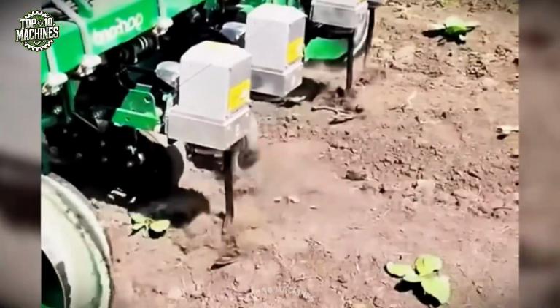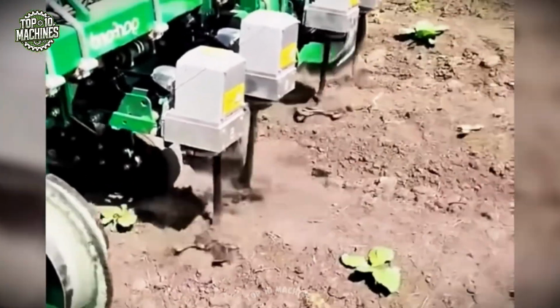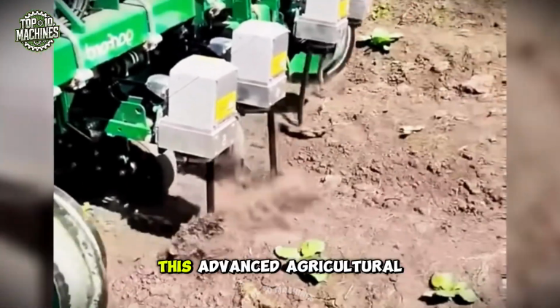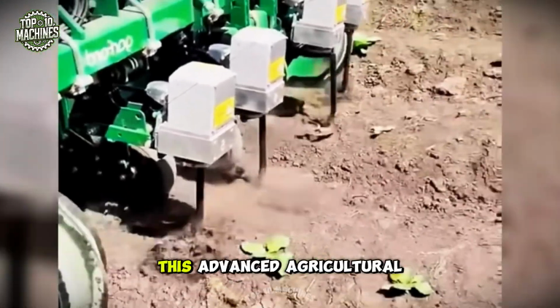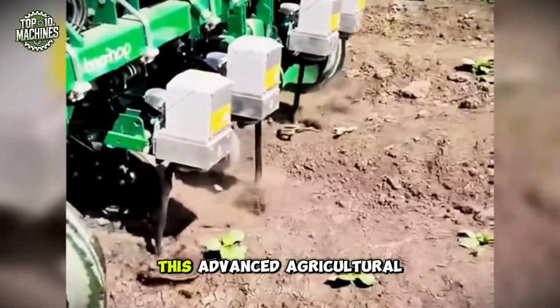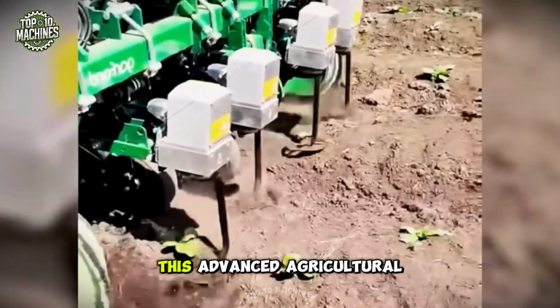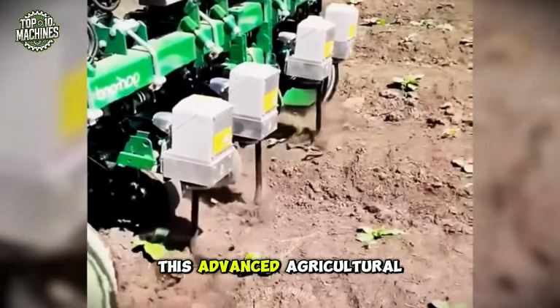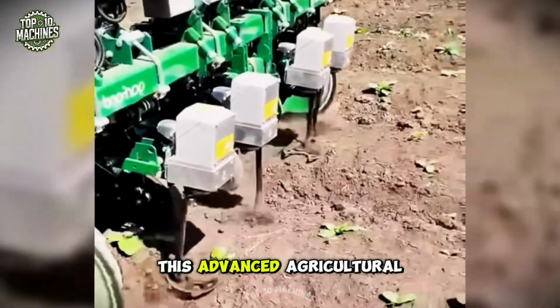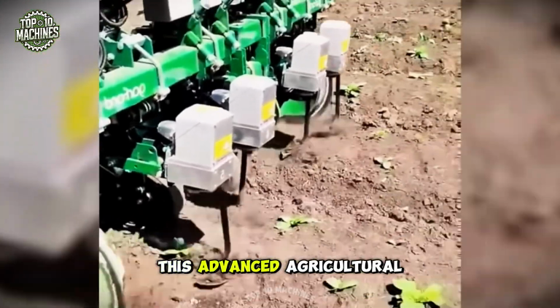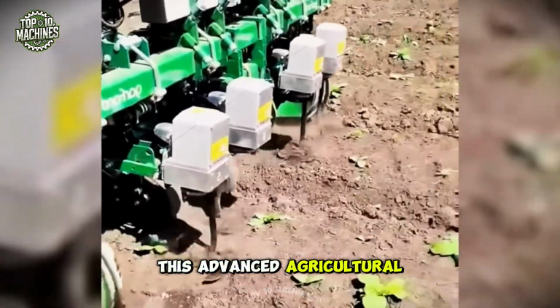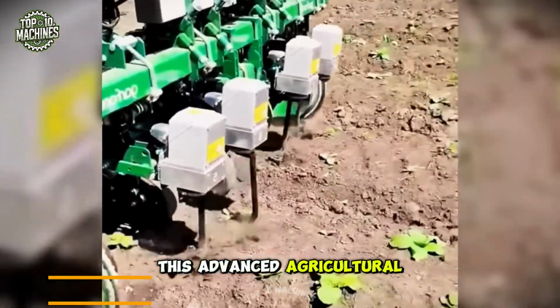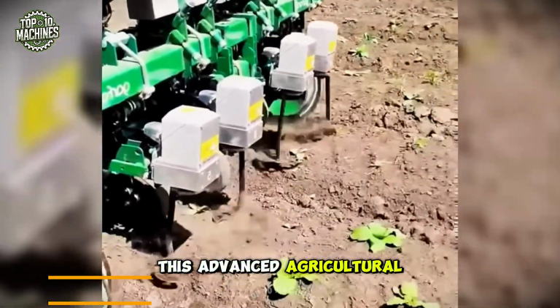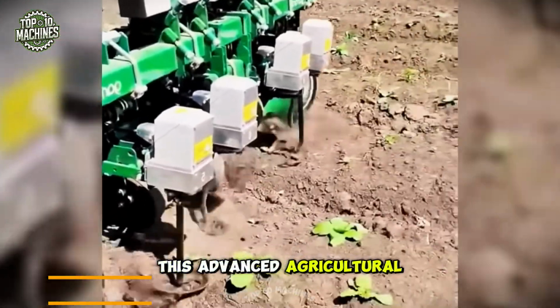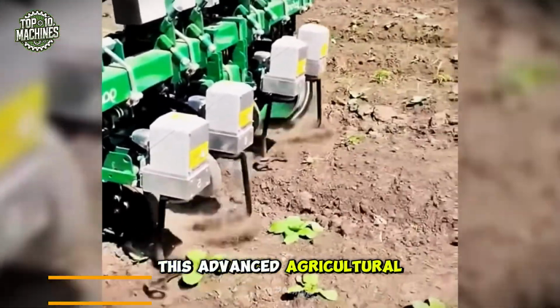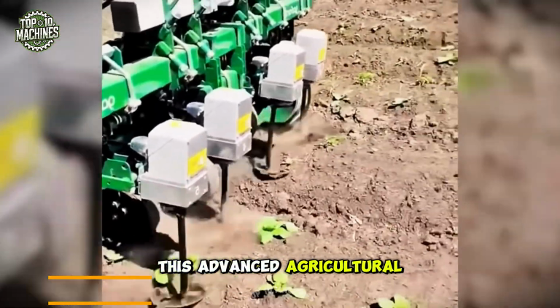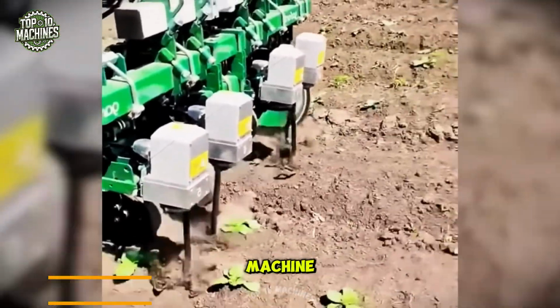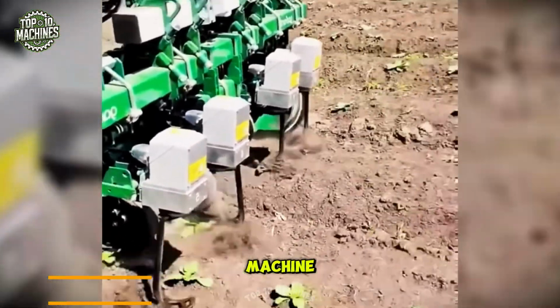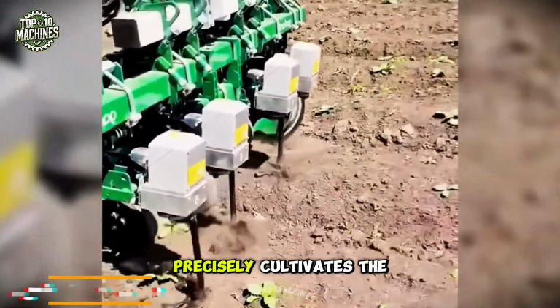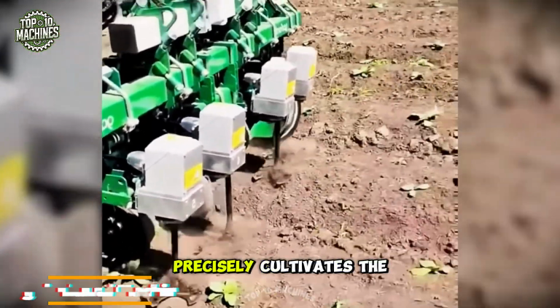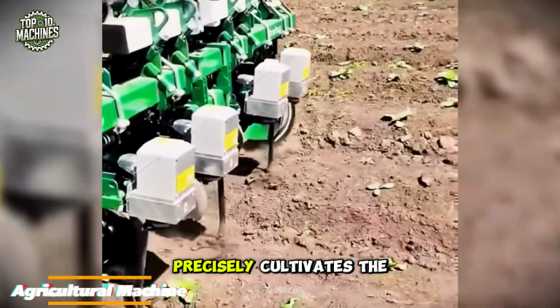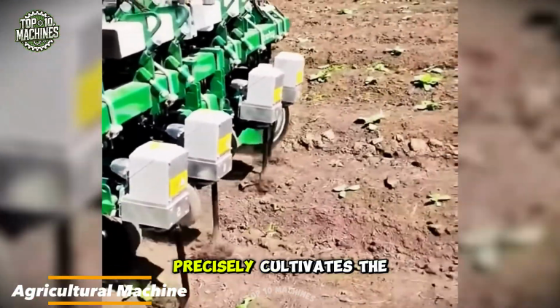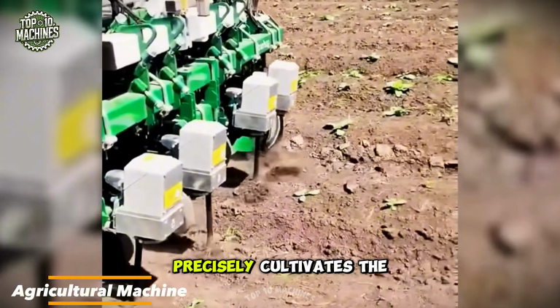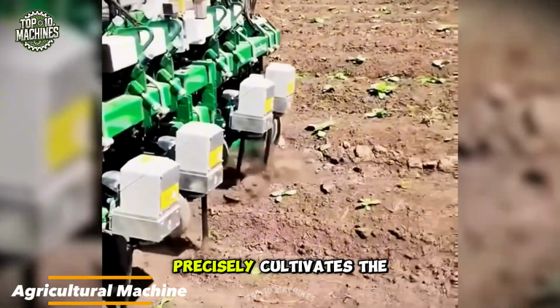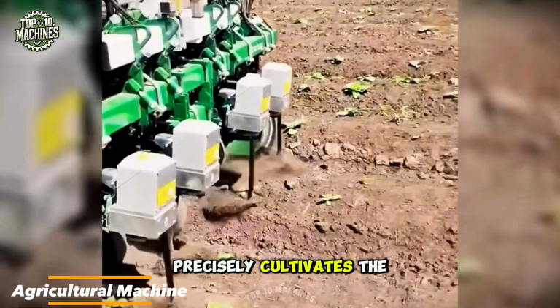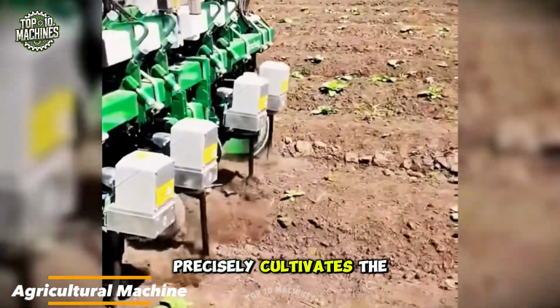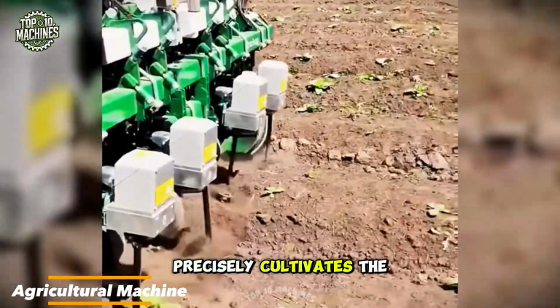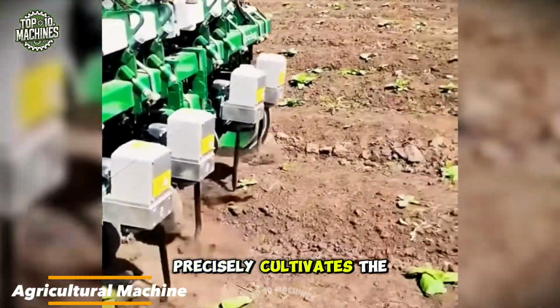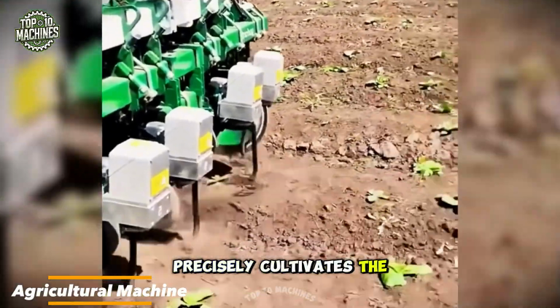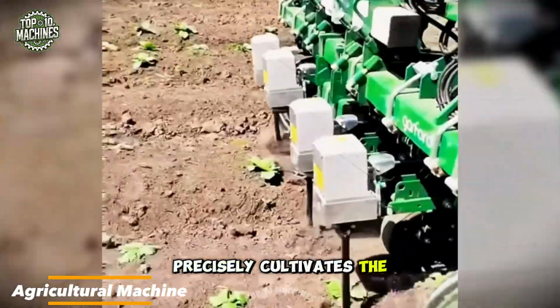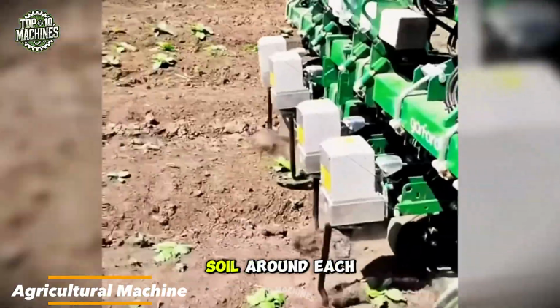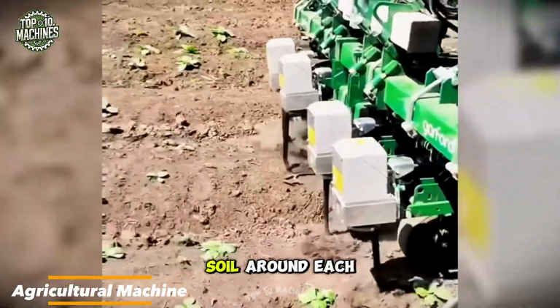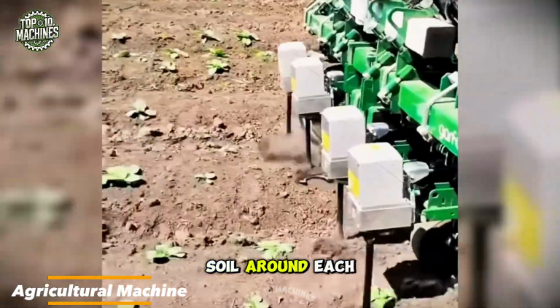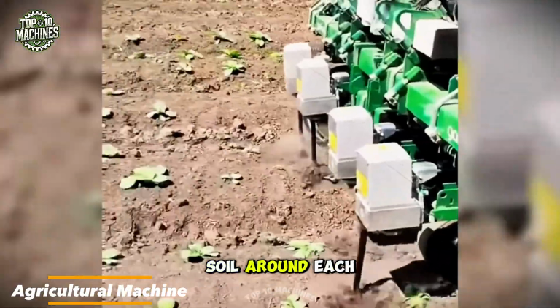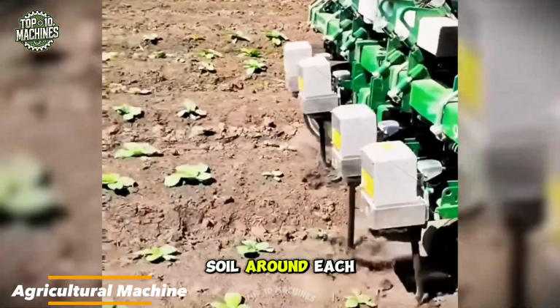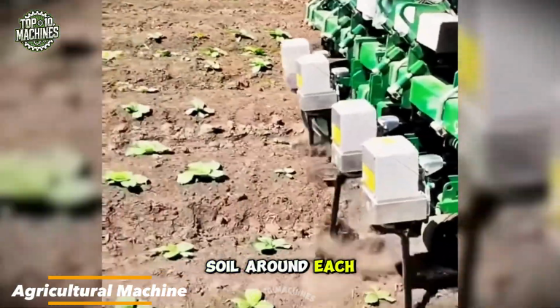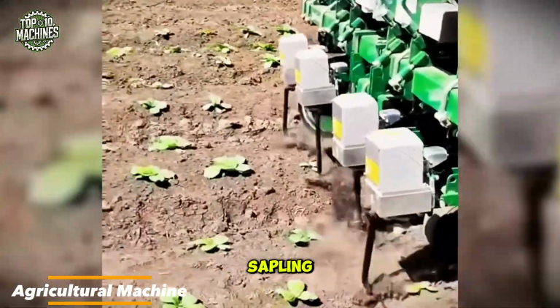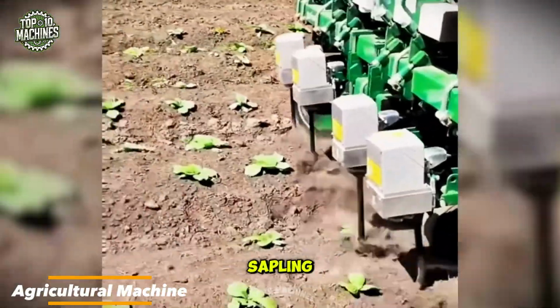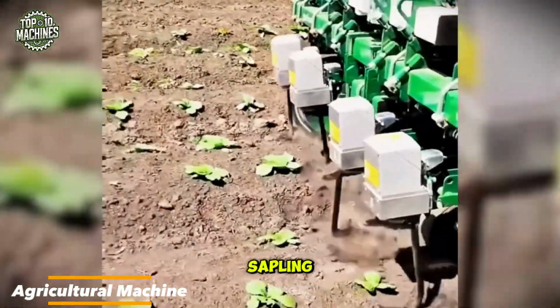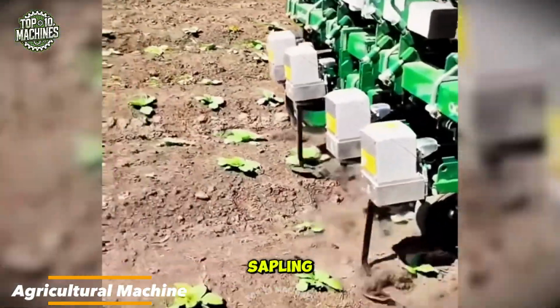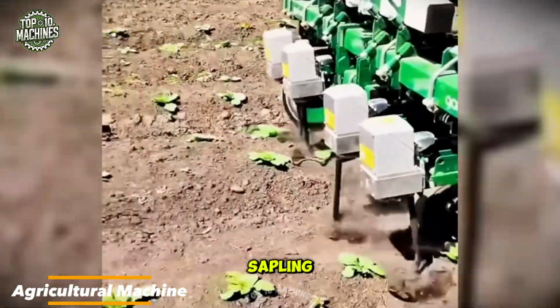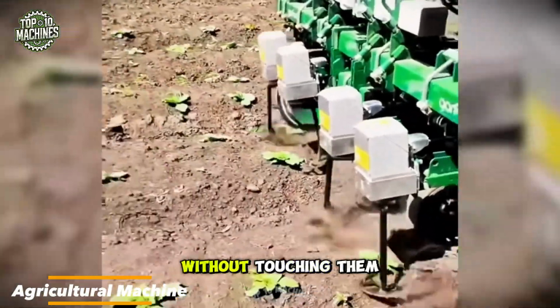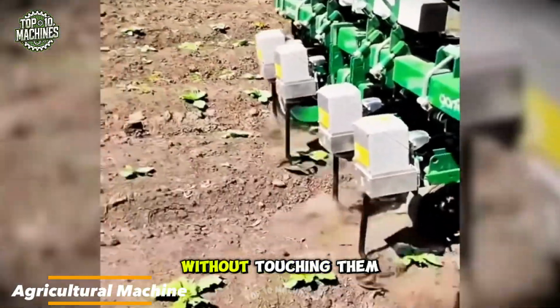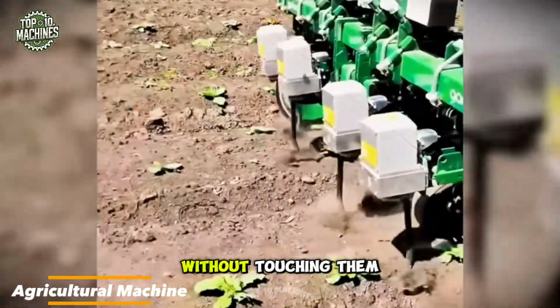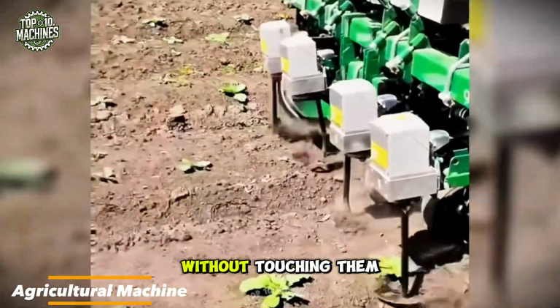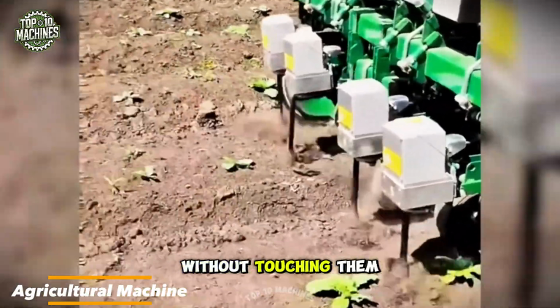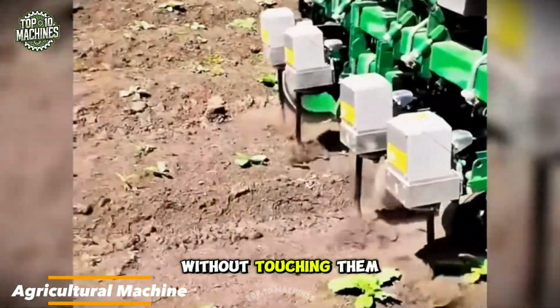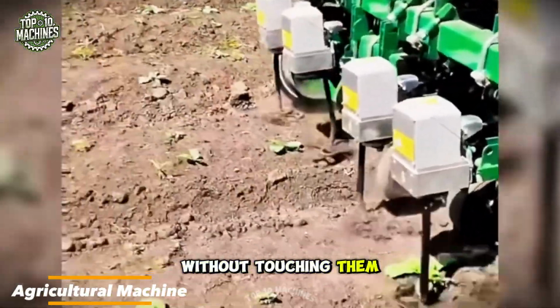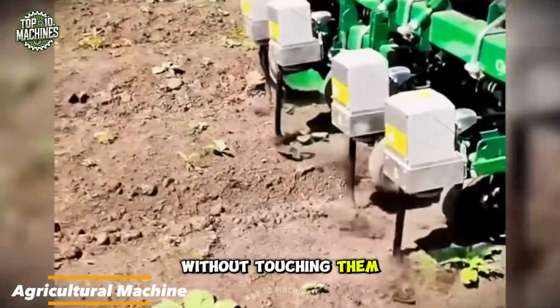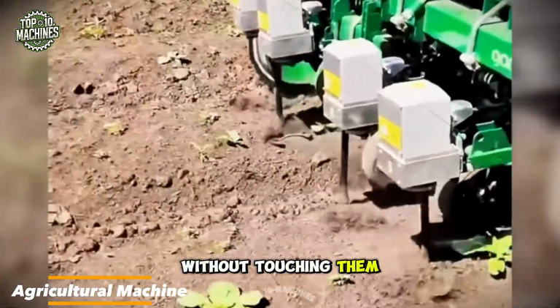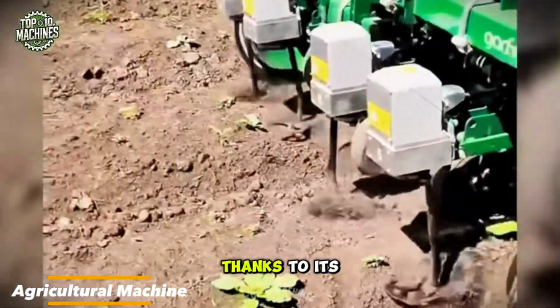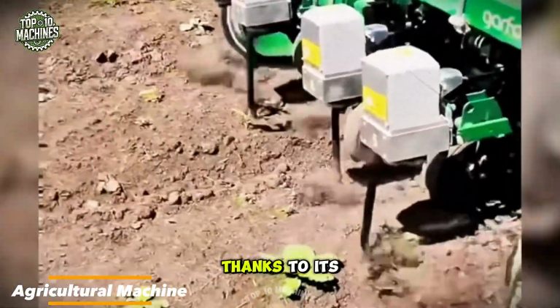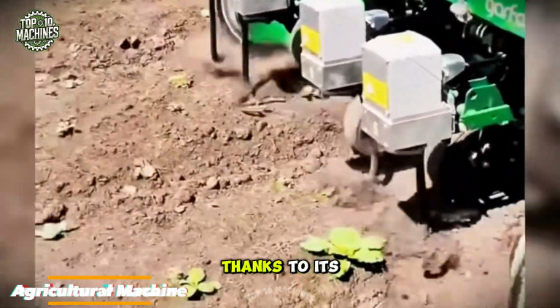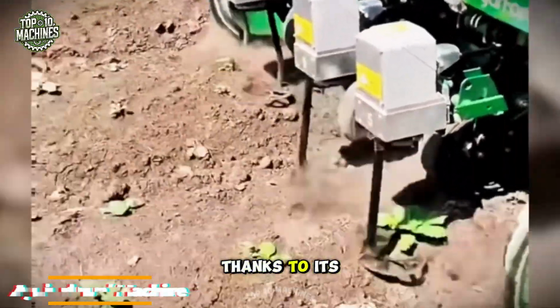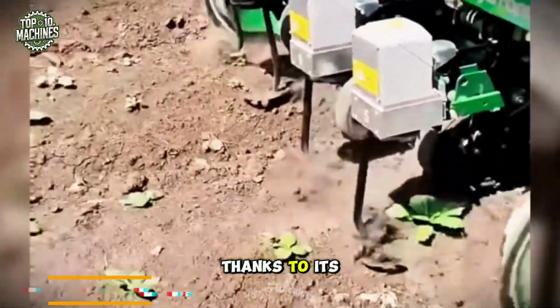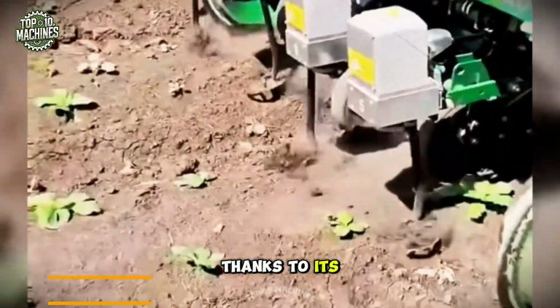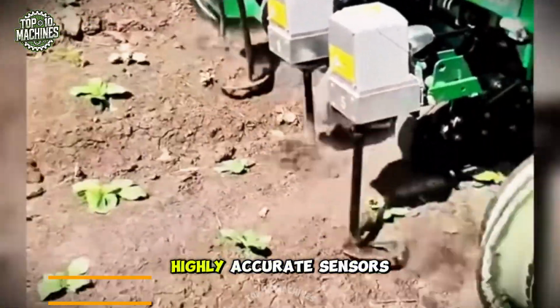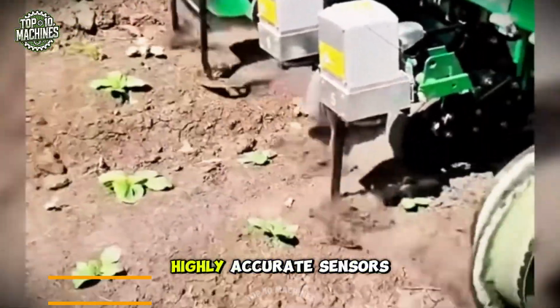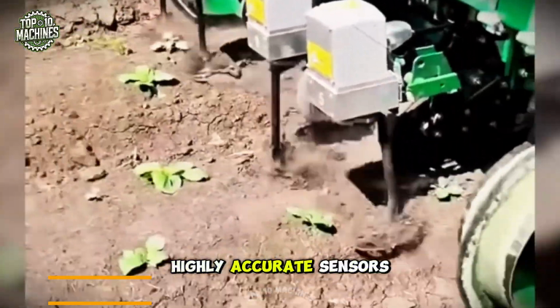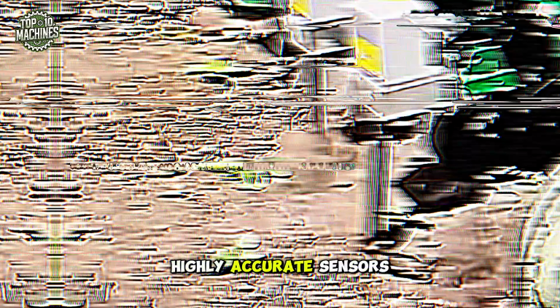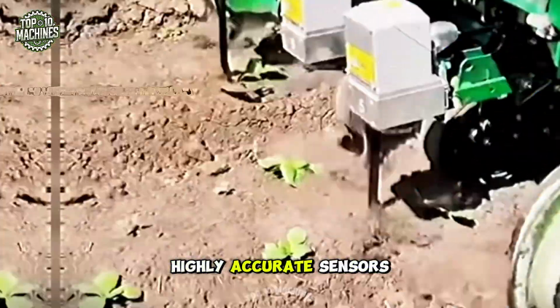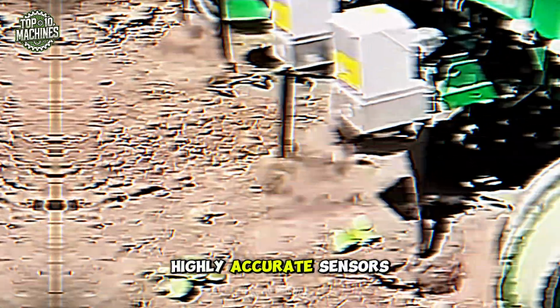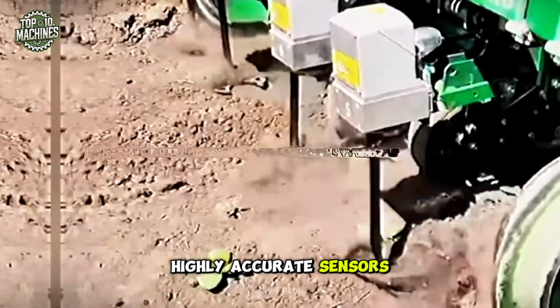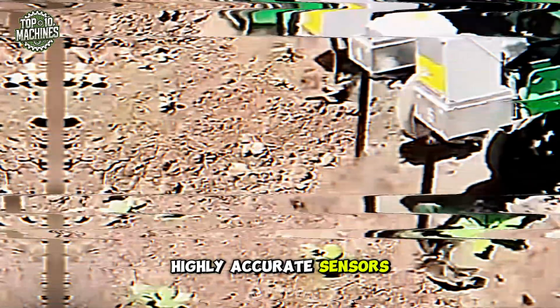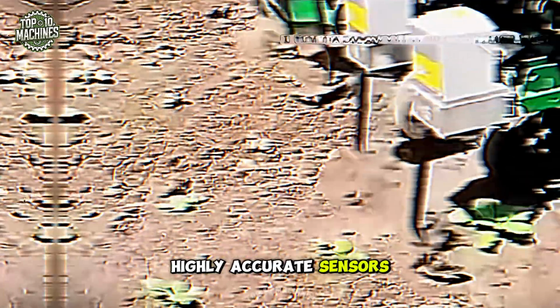This advanced agricultural machine precisely cultivates the soil around each sapling without touching them, thanks to its highly accurate sensors.